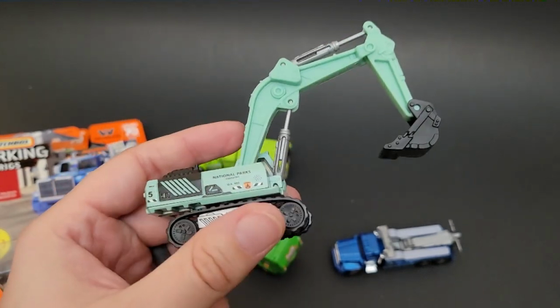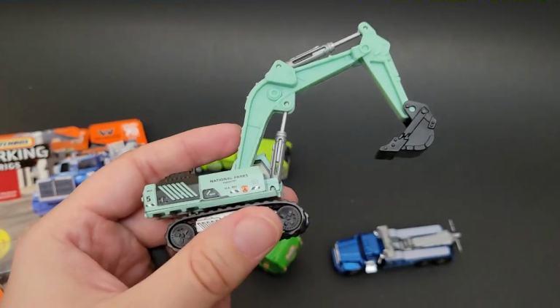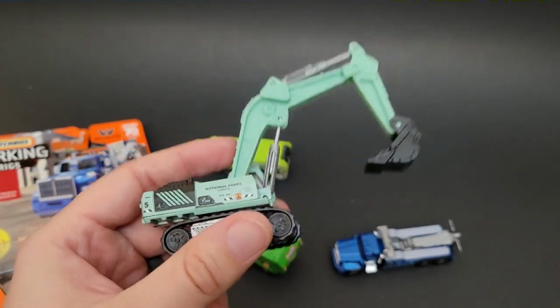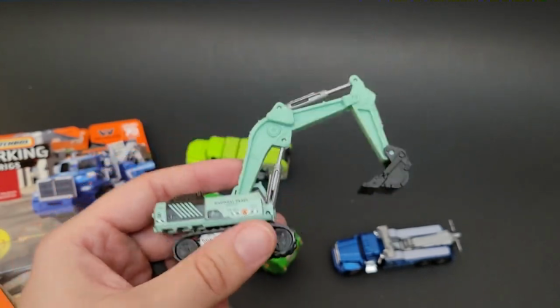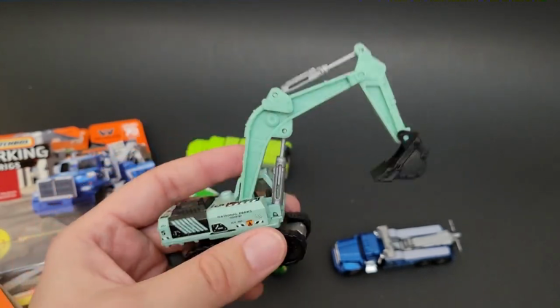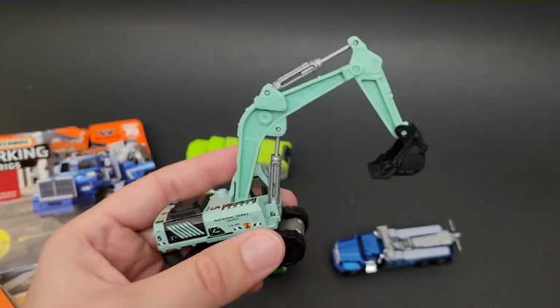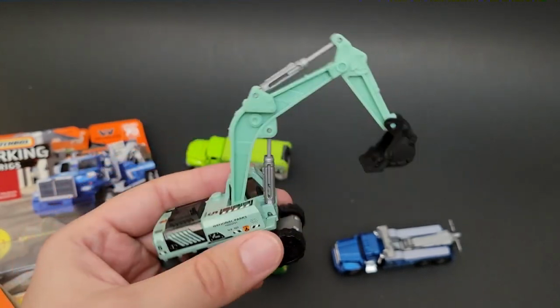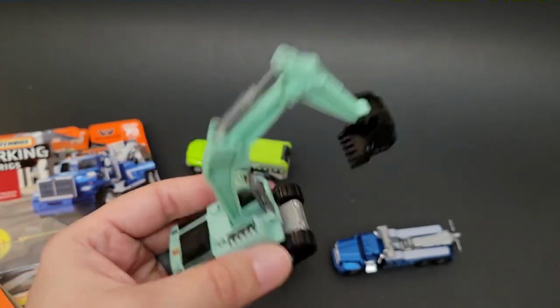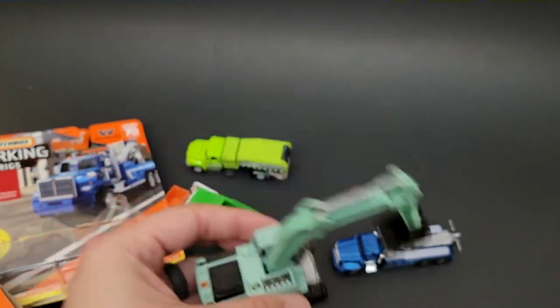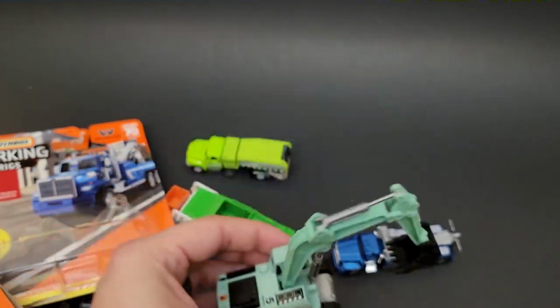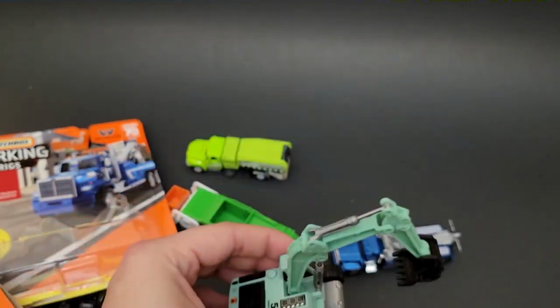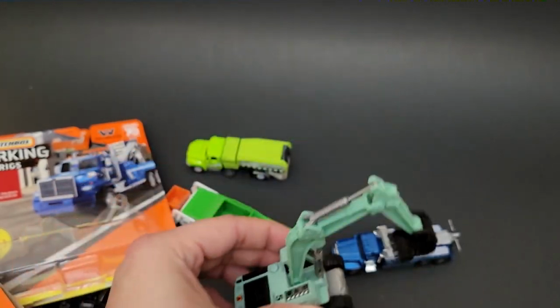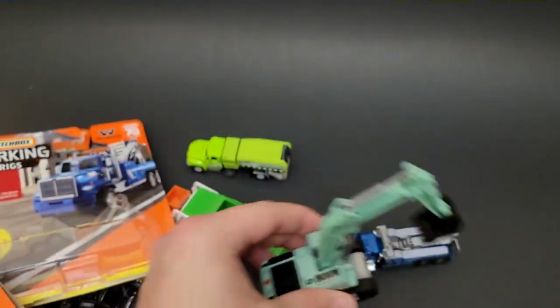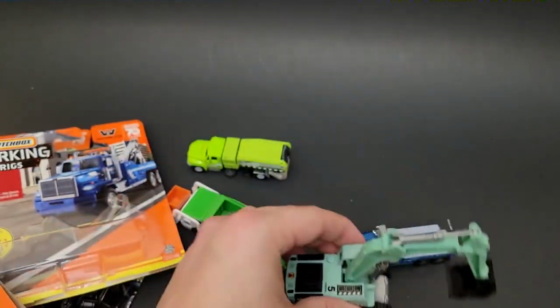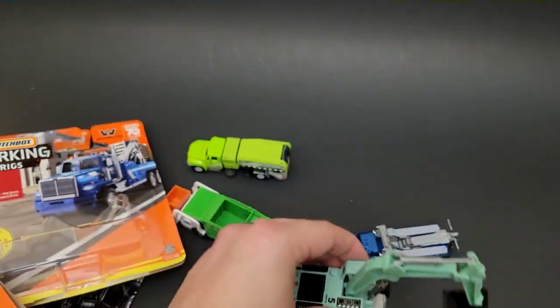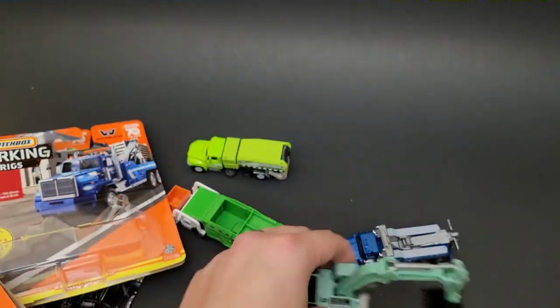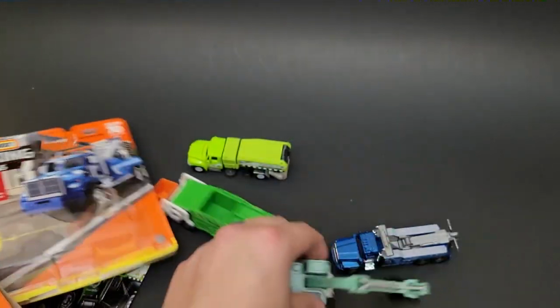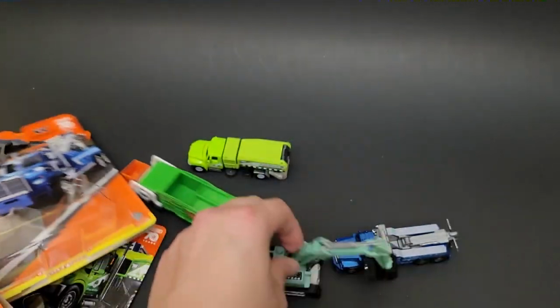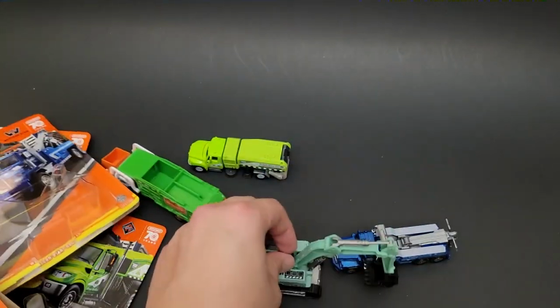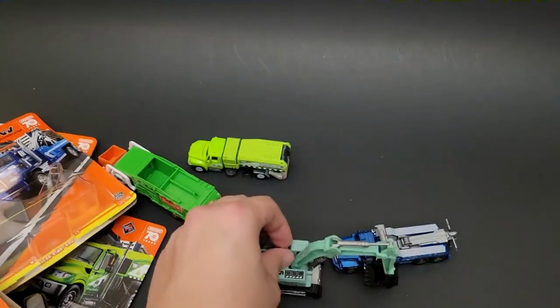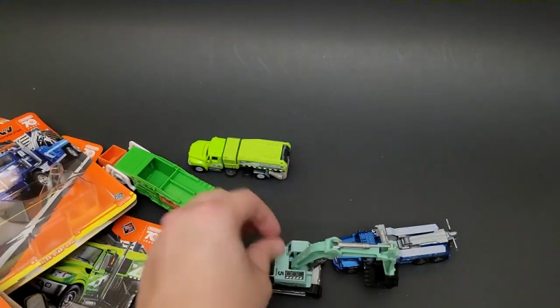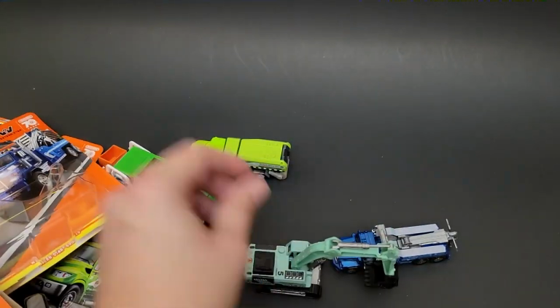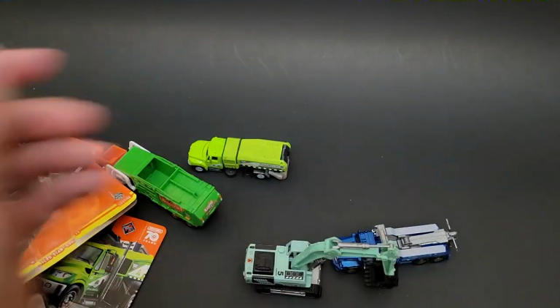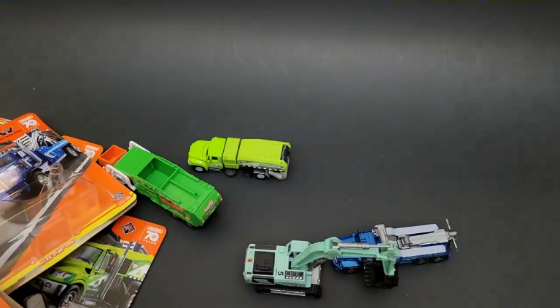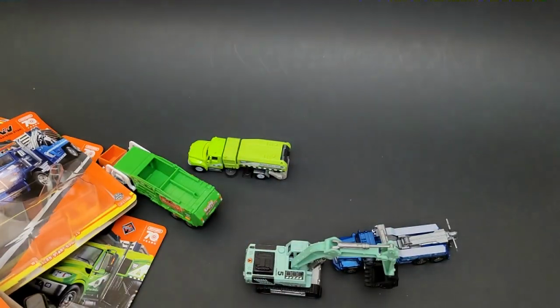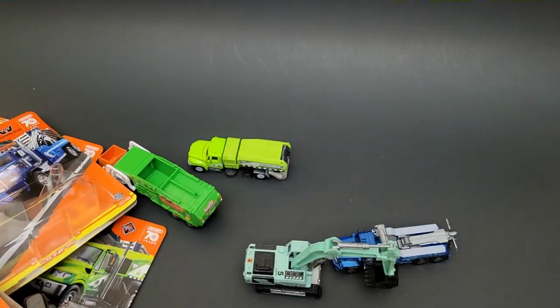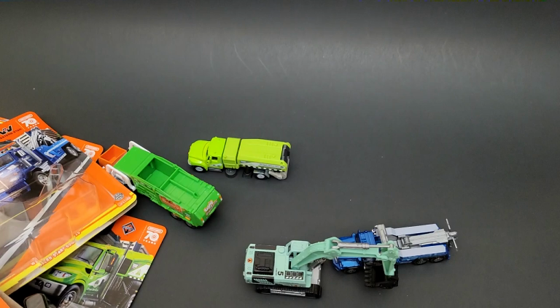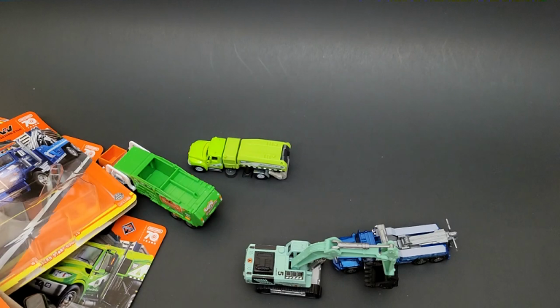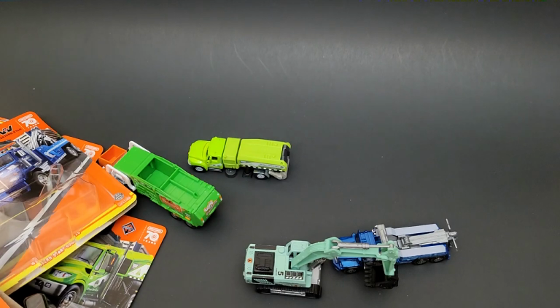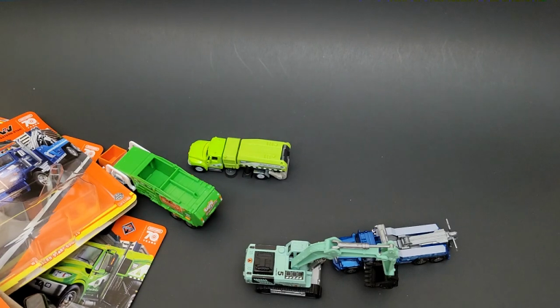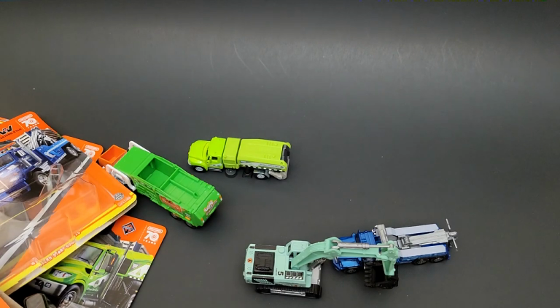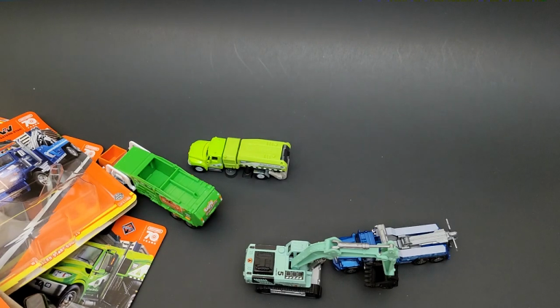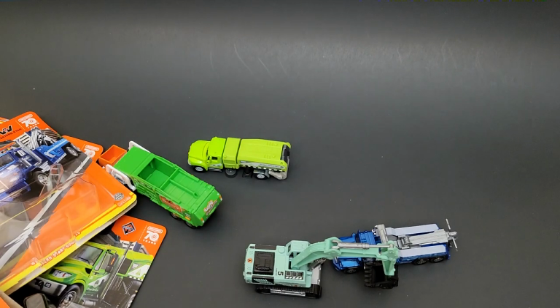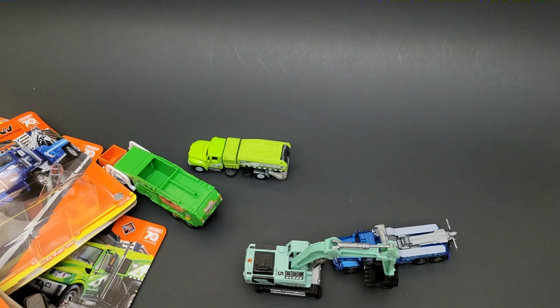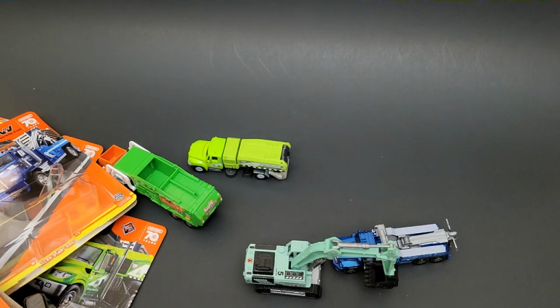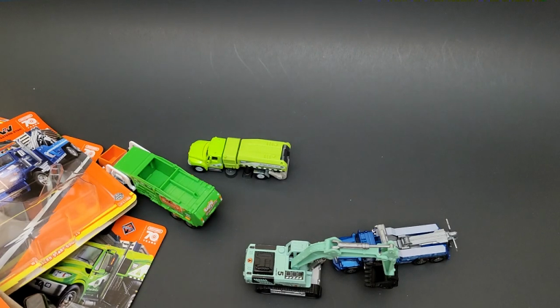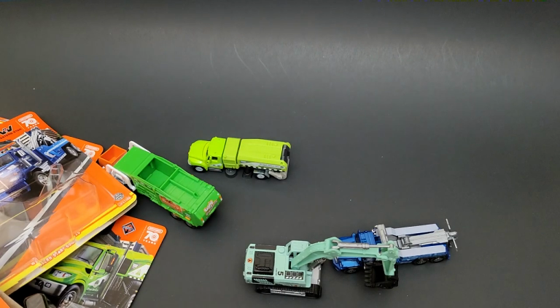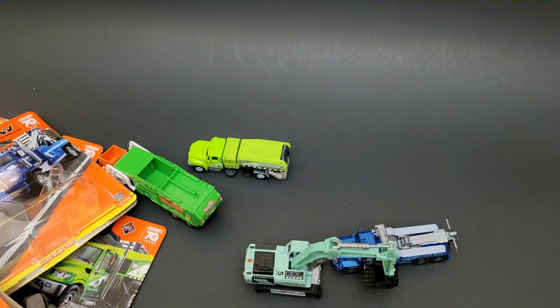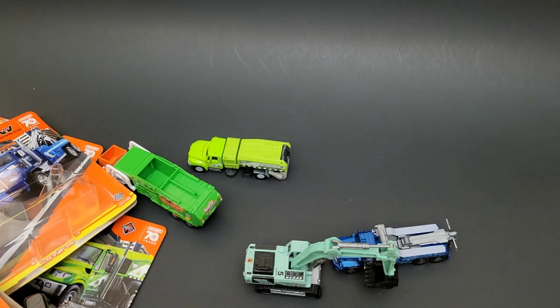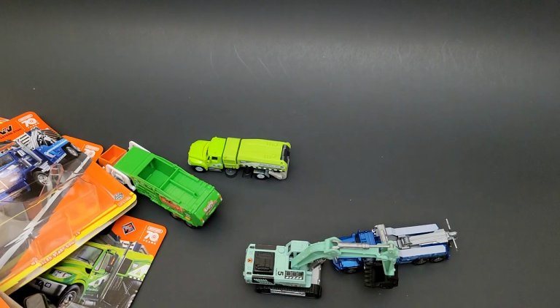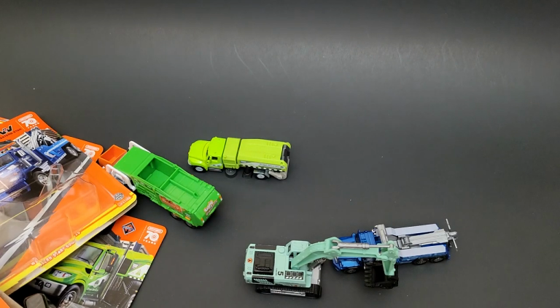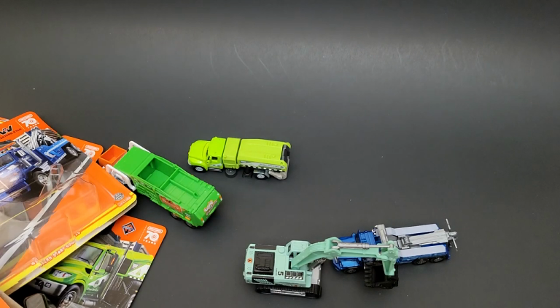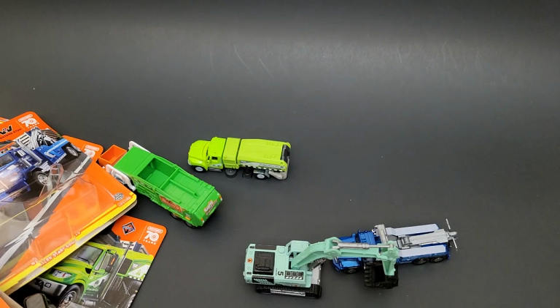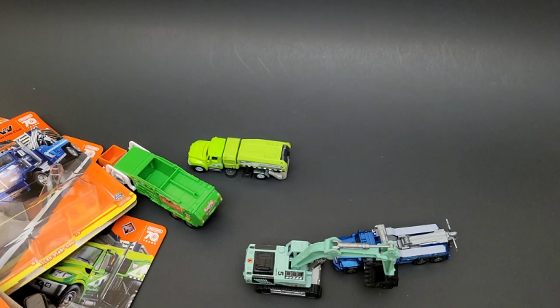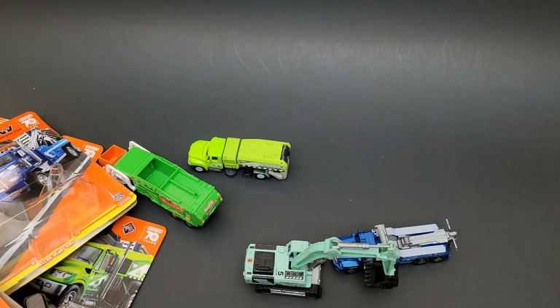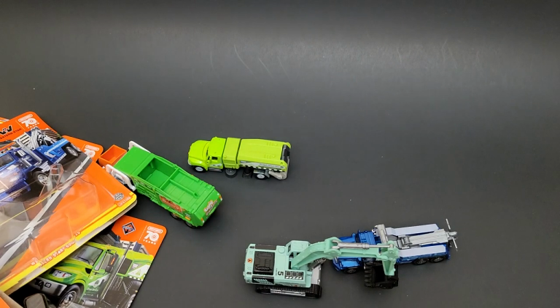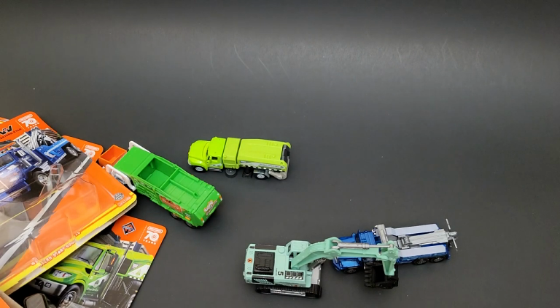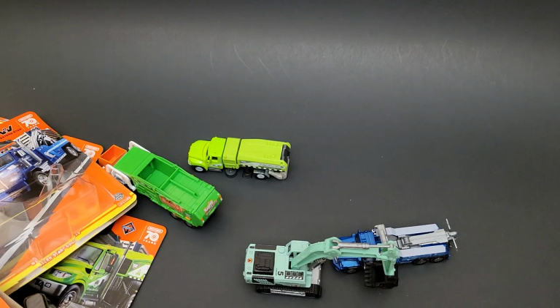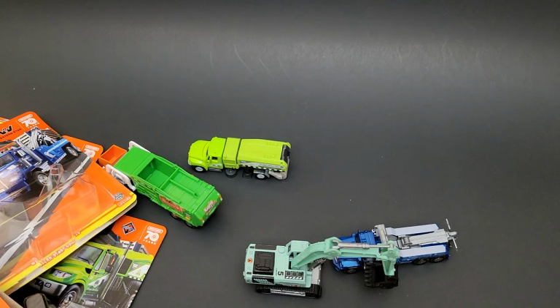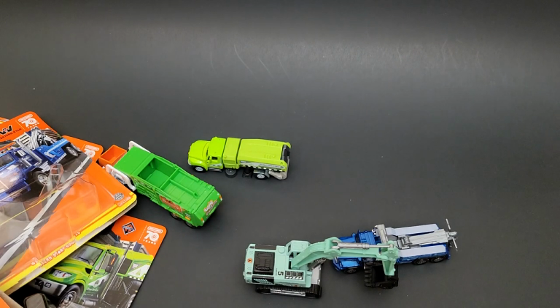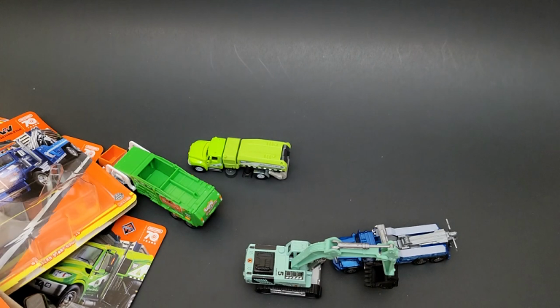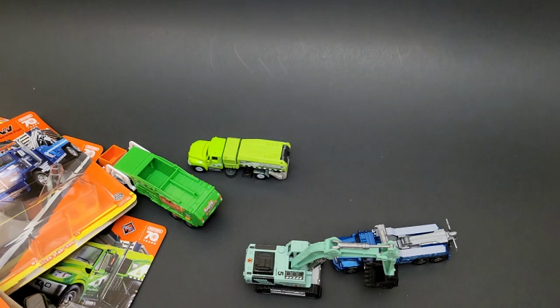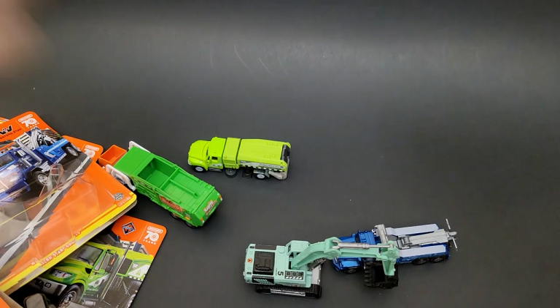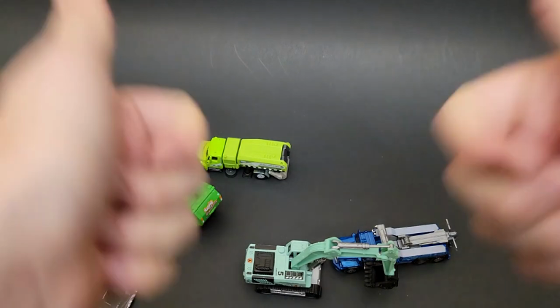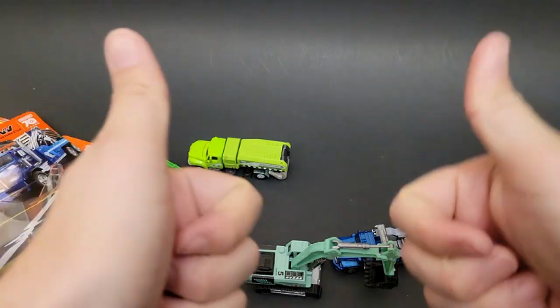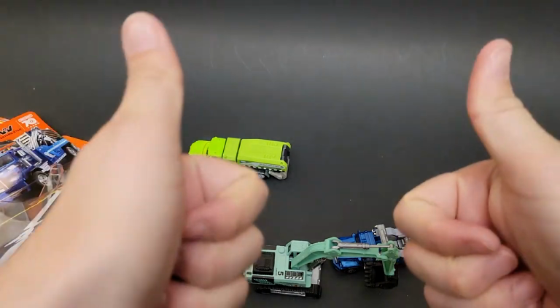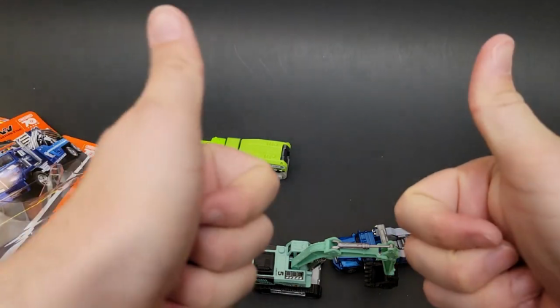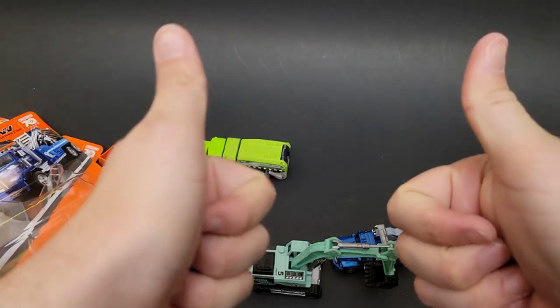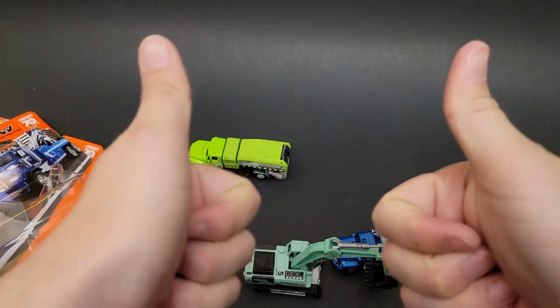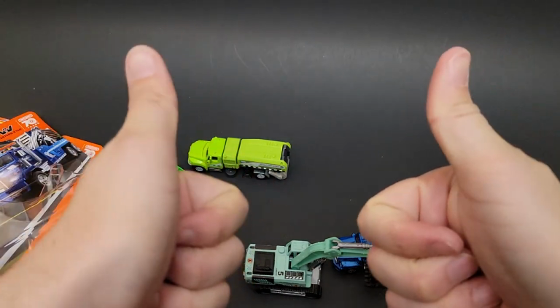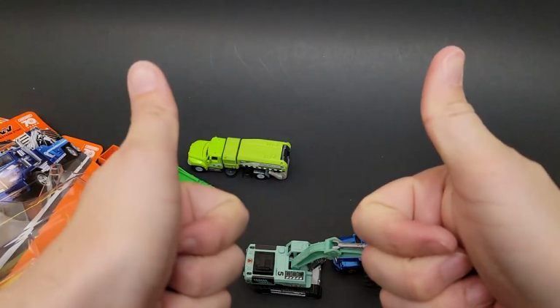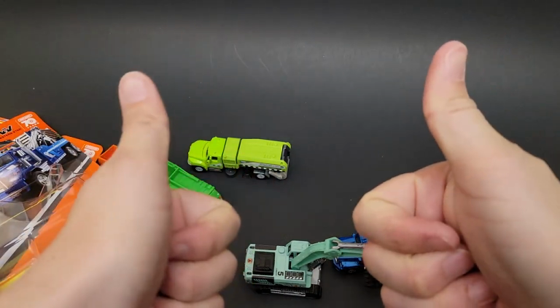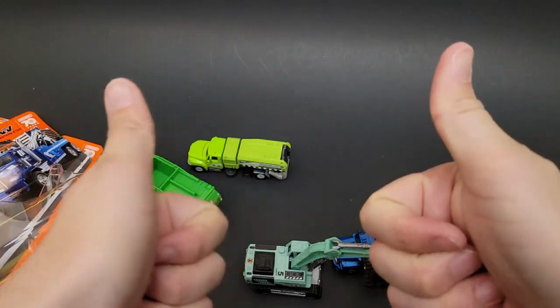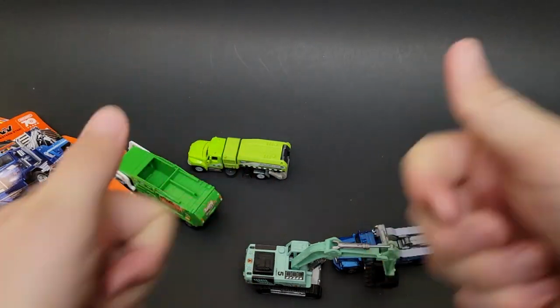So there you have it — there are the Matchbox Working Rigs. Let me know which one is your favorite in the comments below. And until the next one, have a good one.